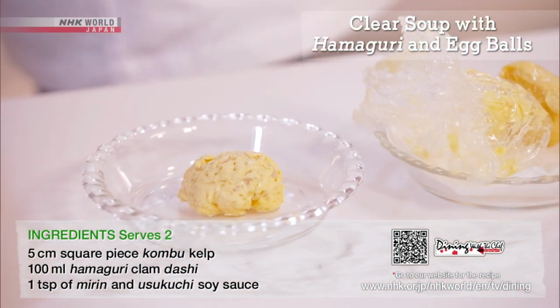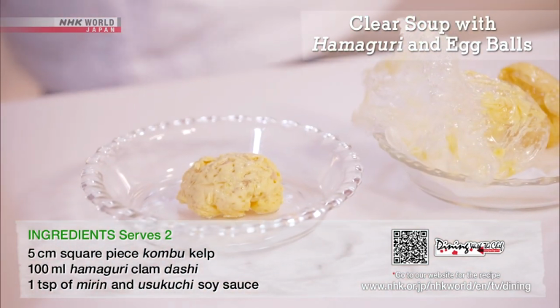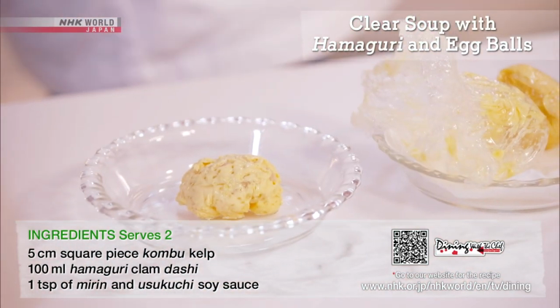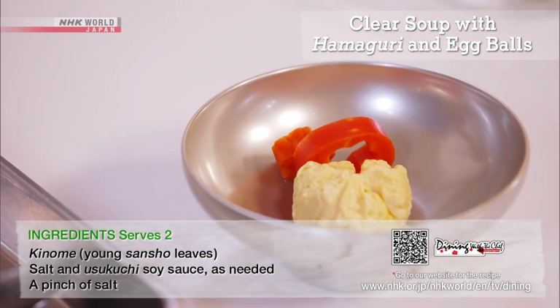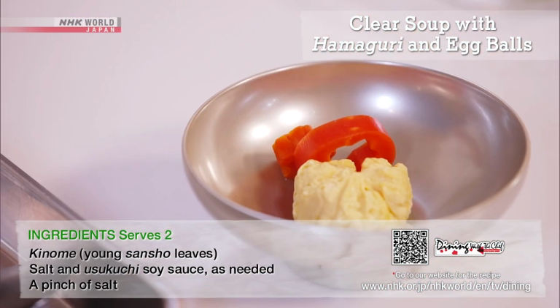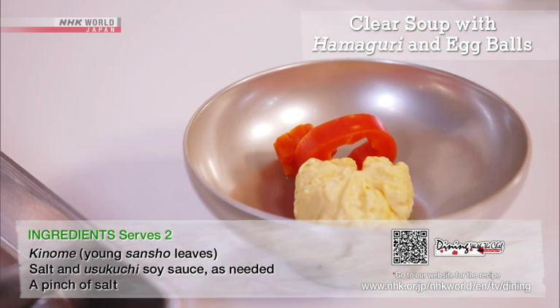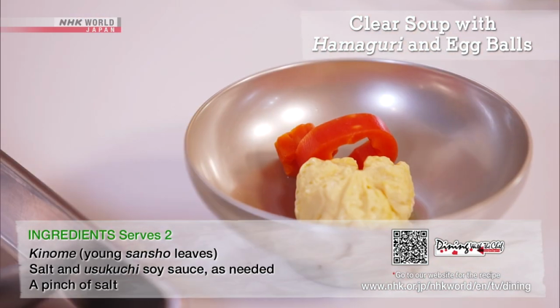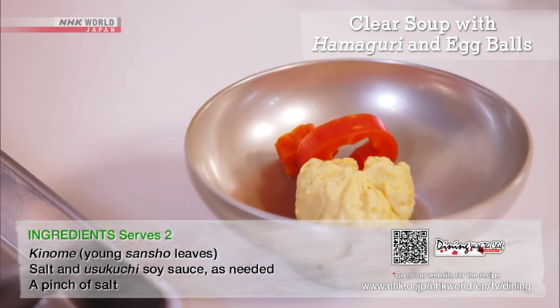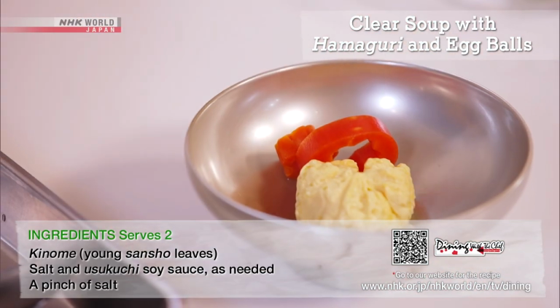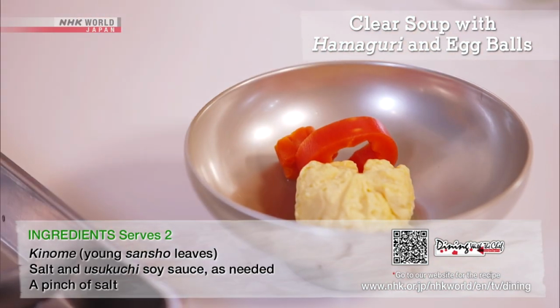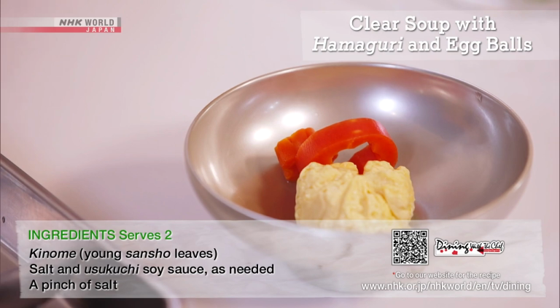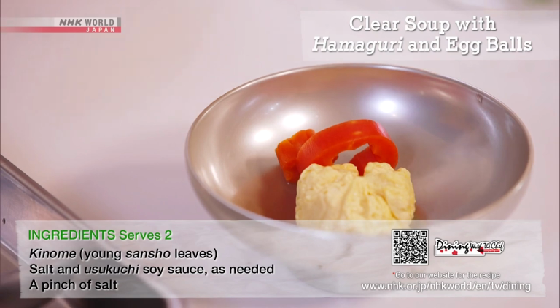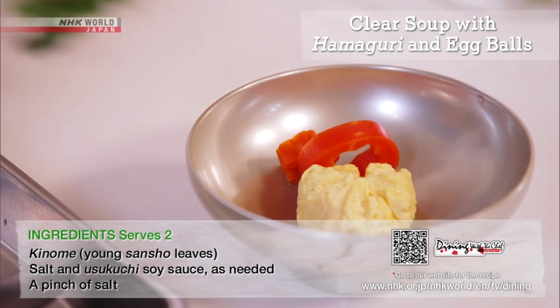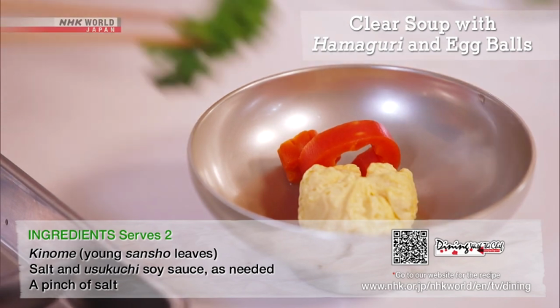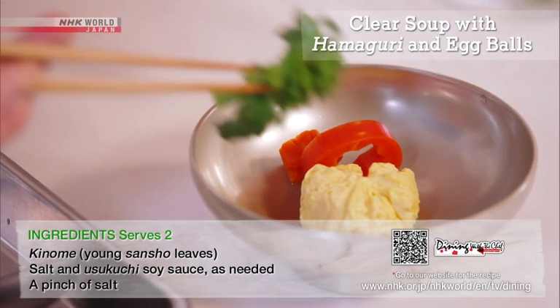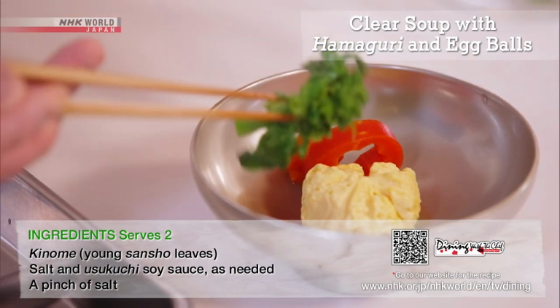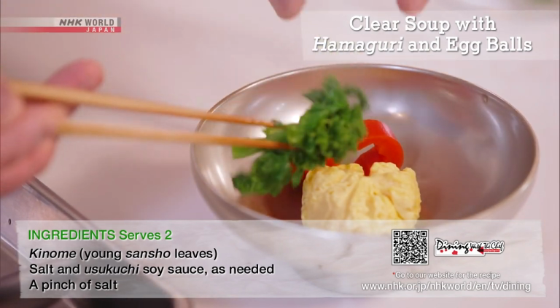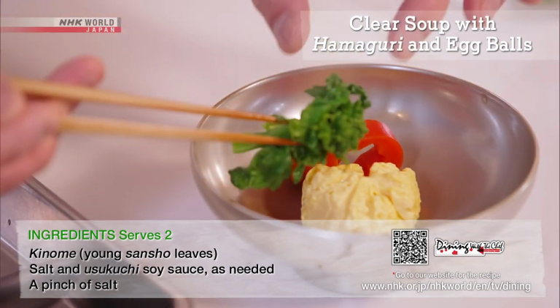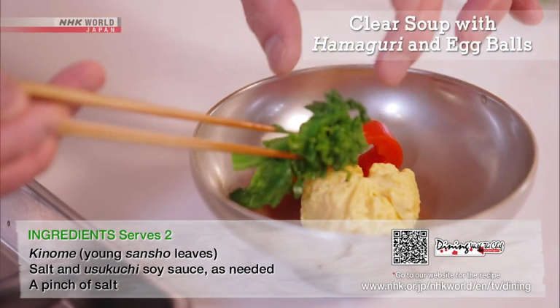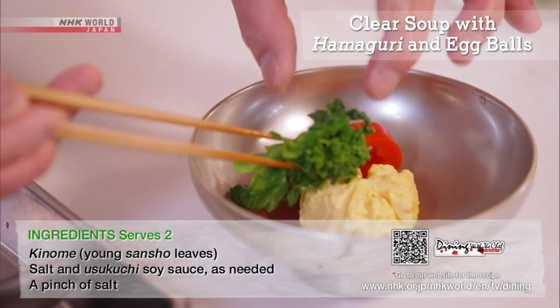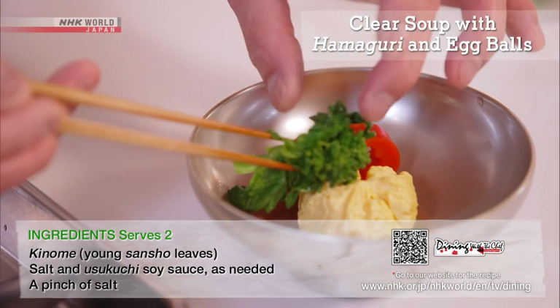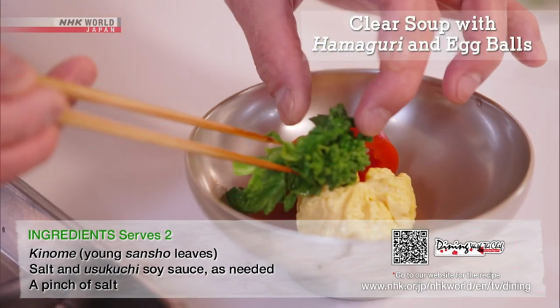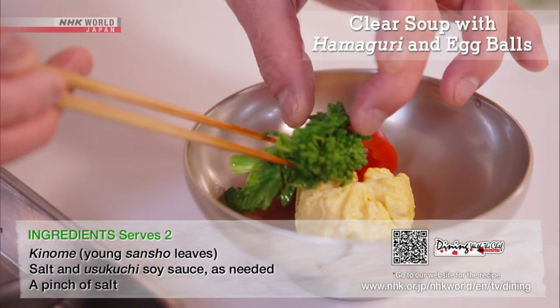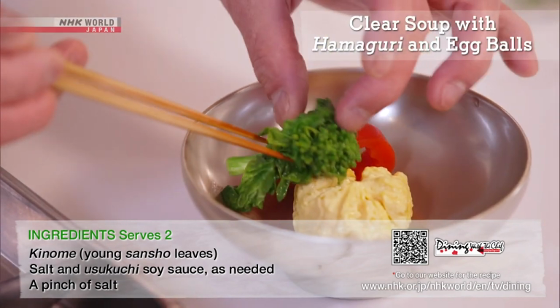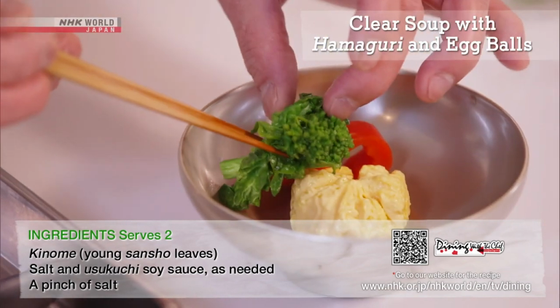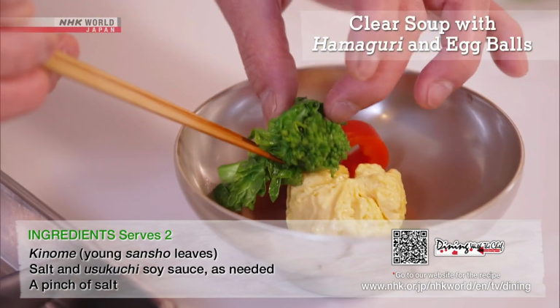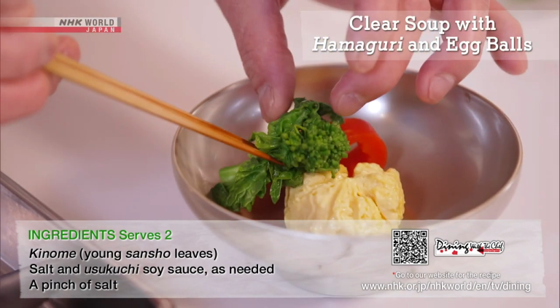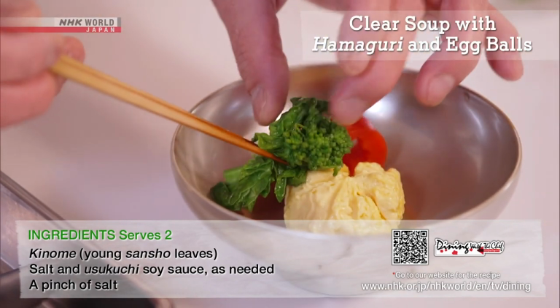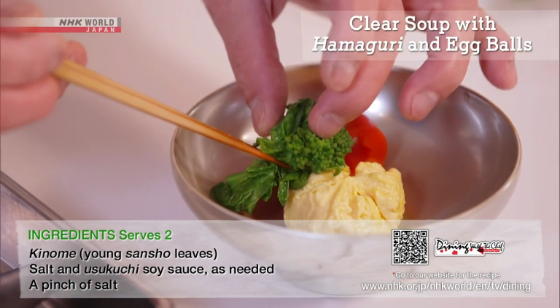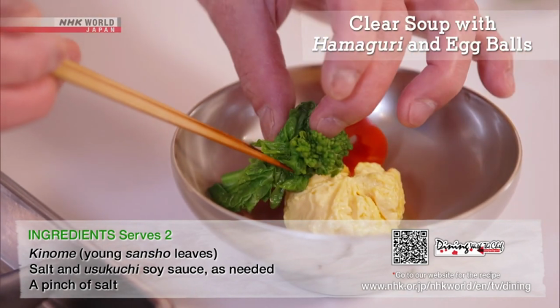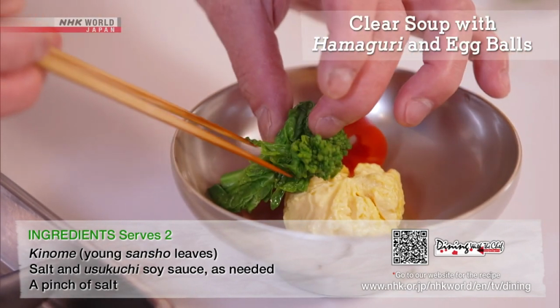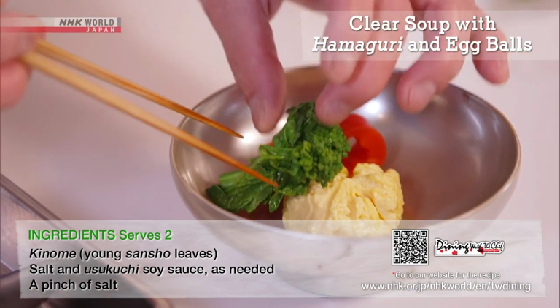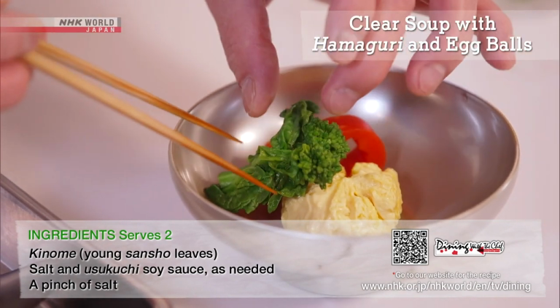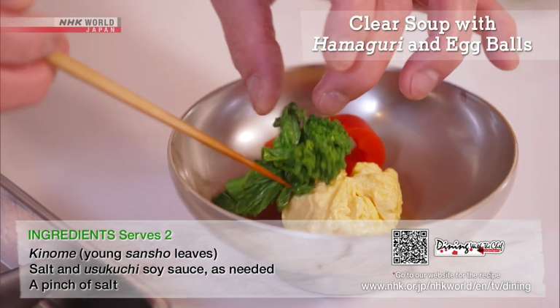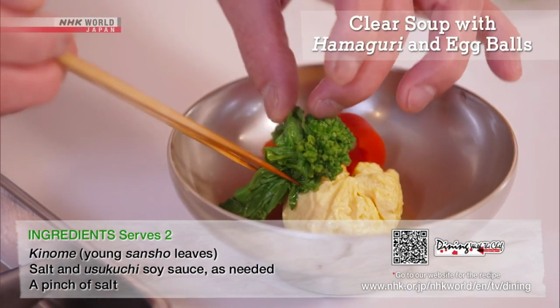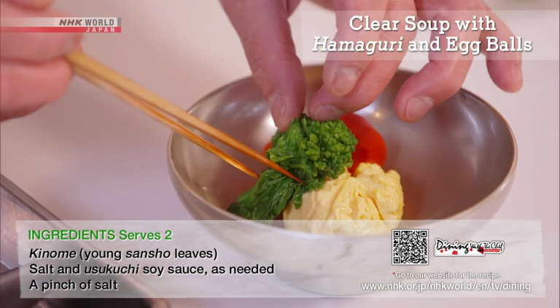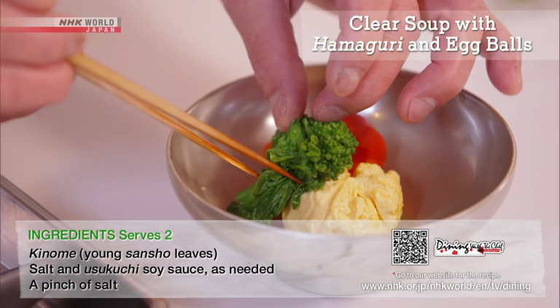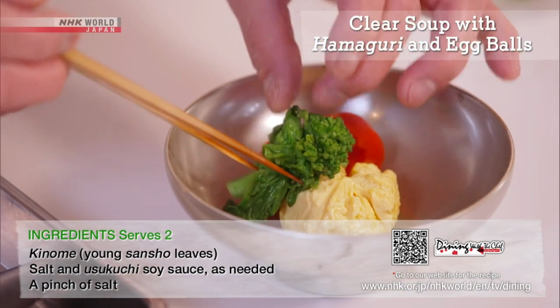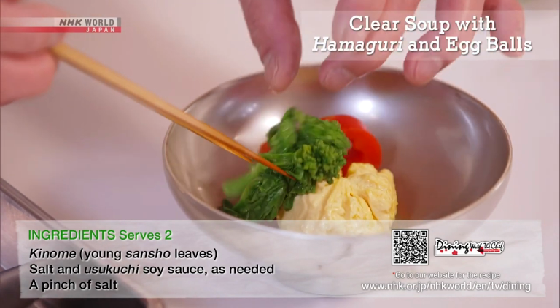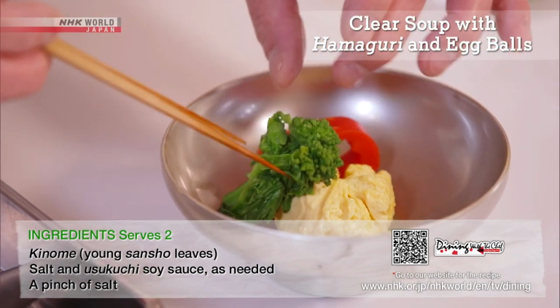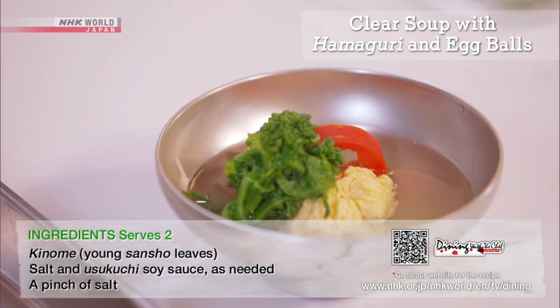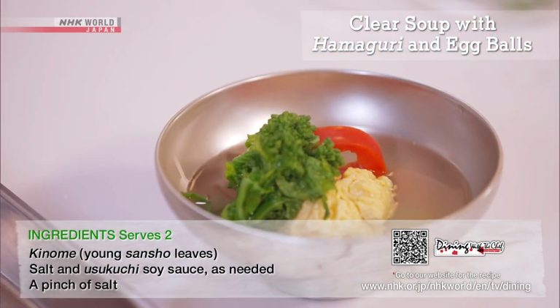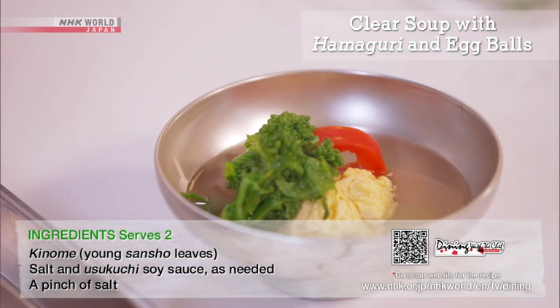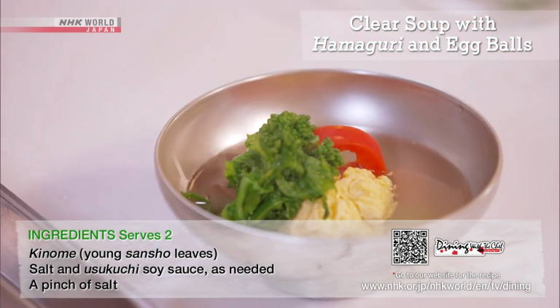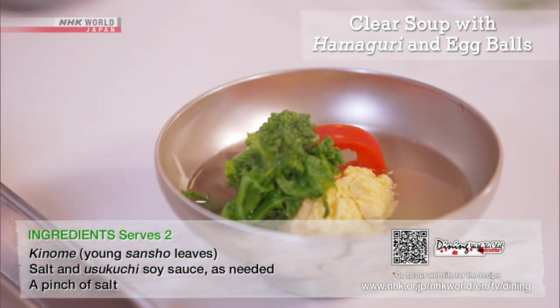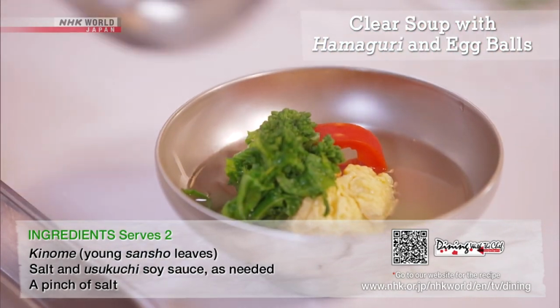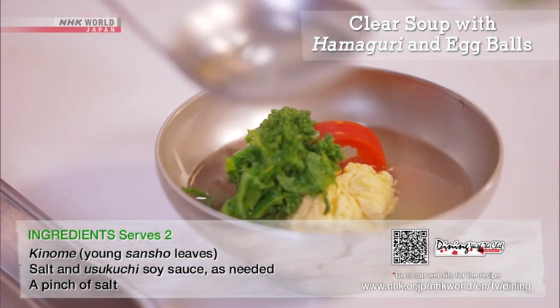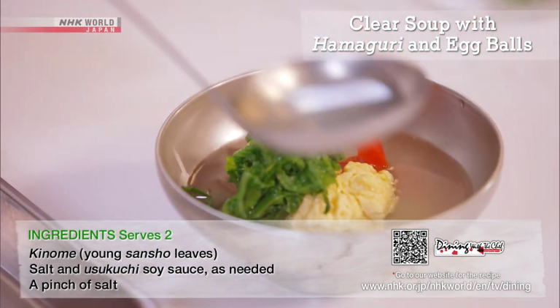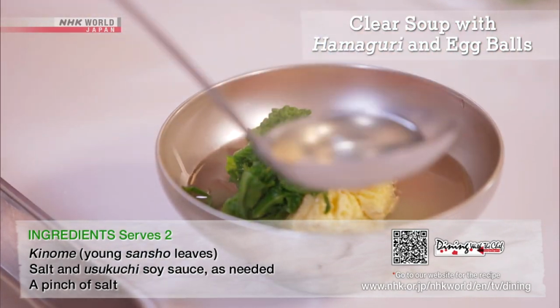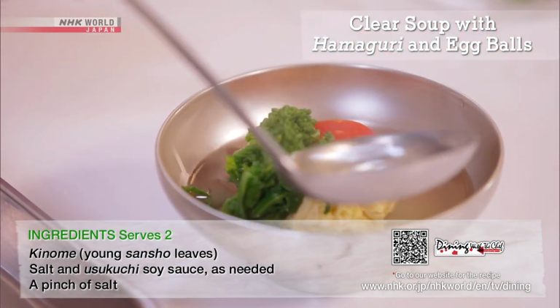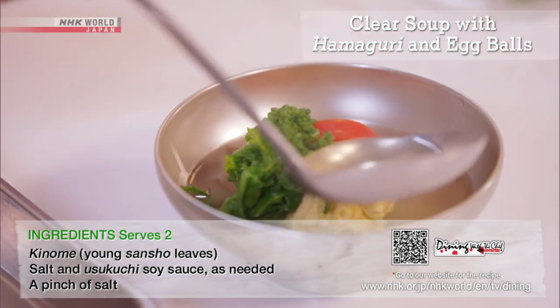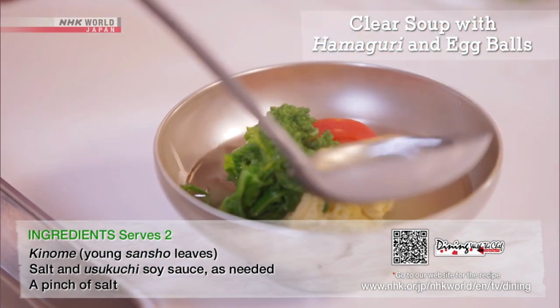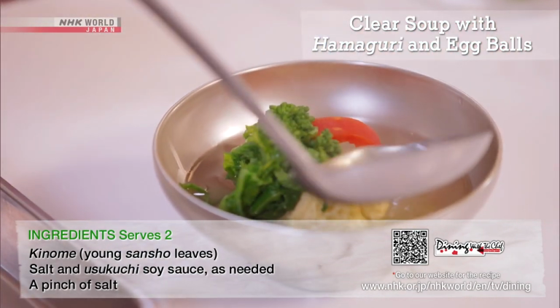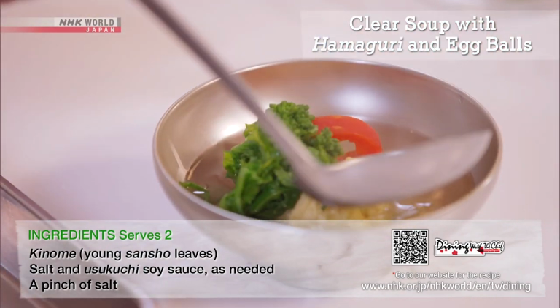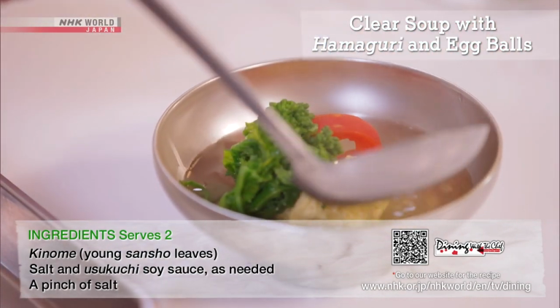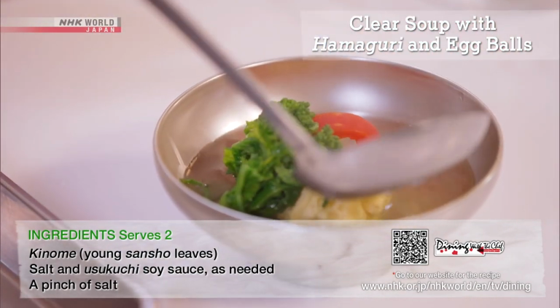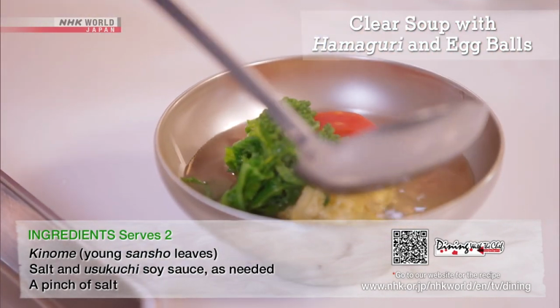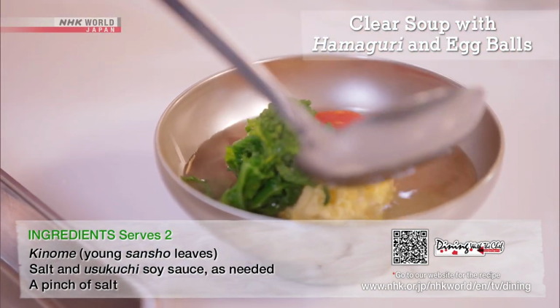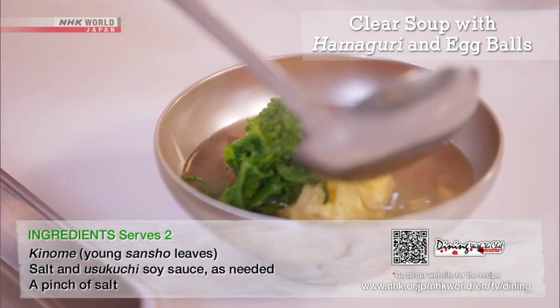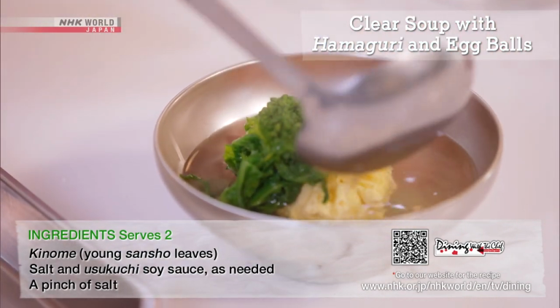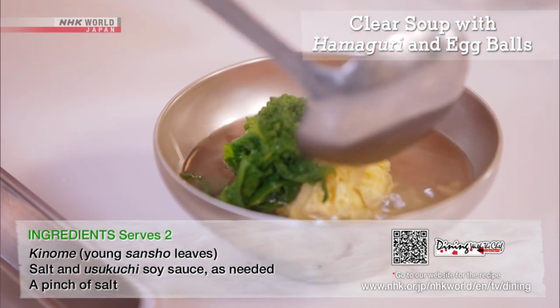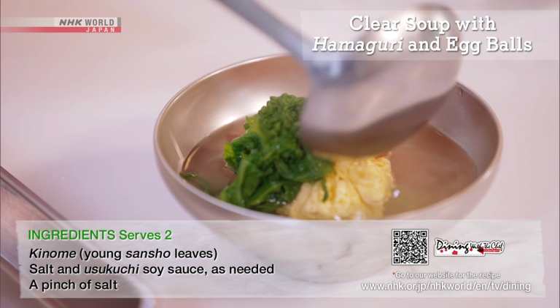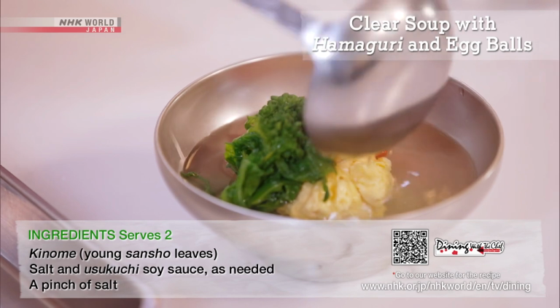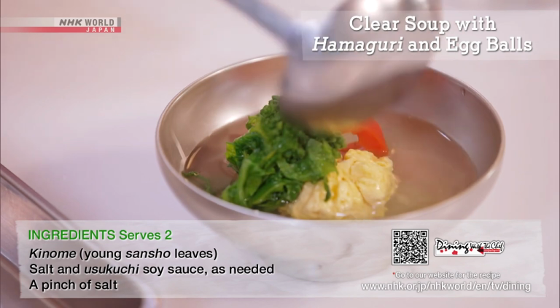Plate along with carrots in the shape of flowers and rapini. Cover with clear clam soup.